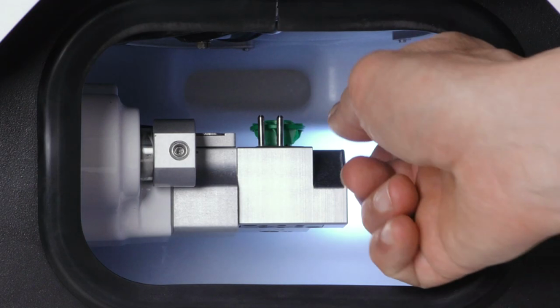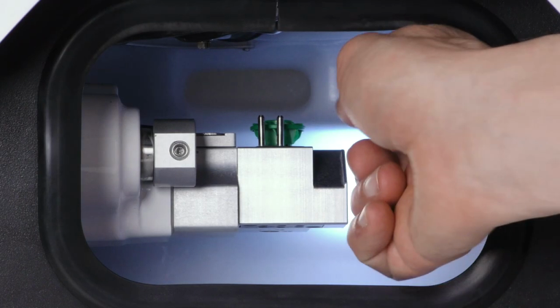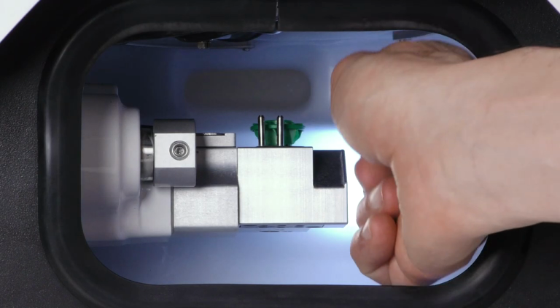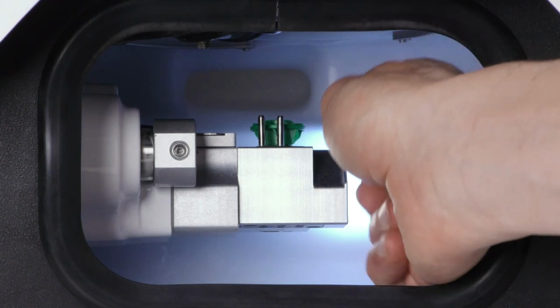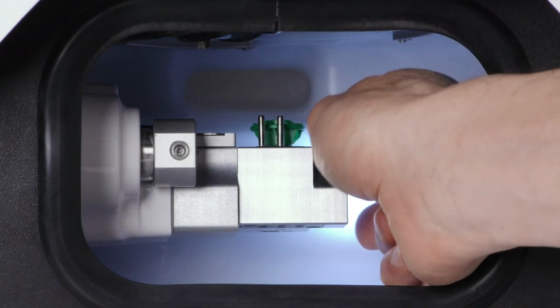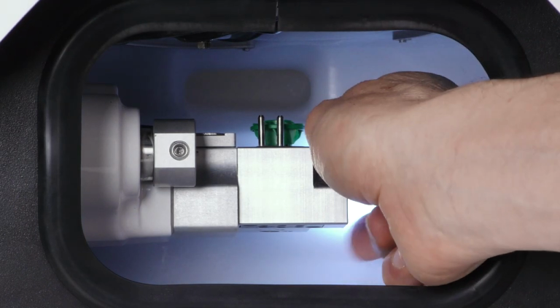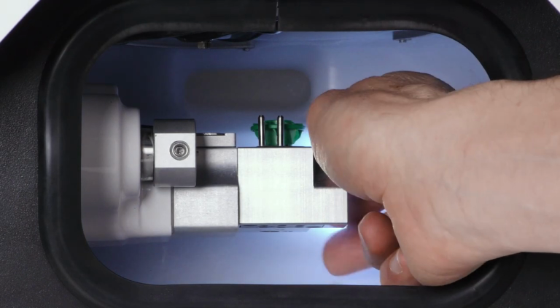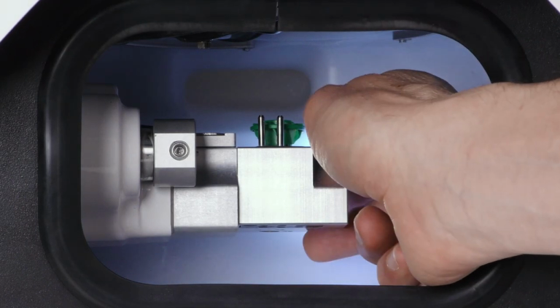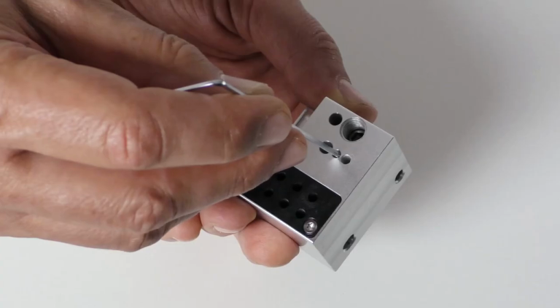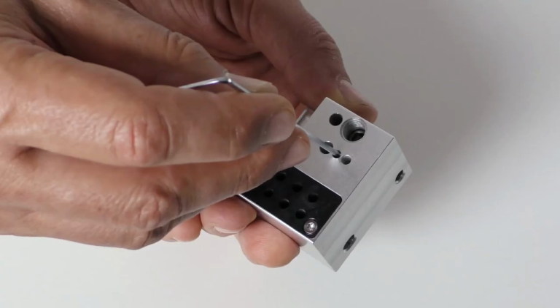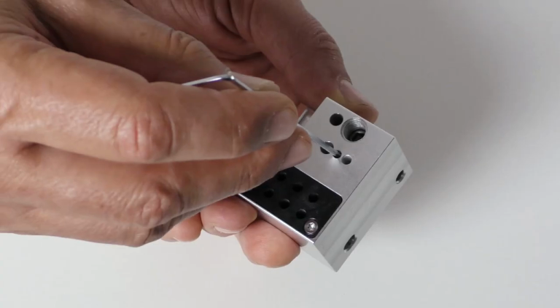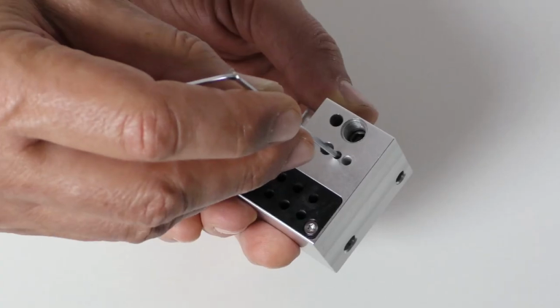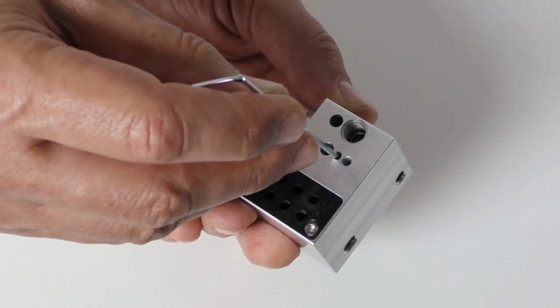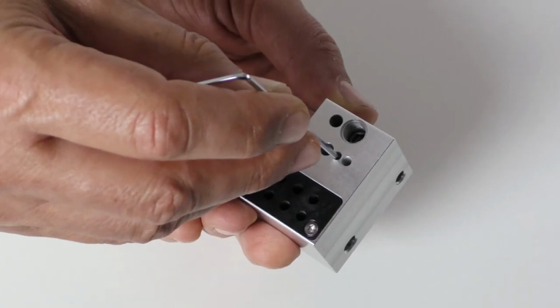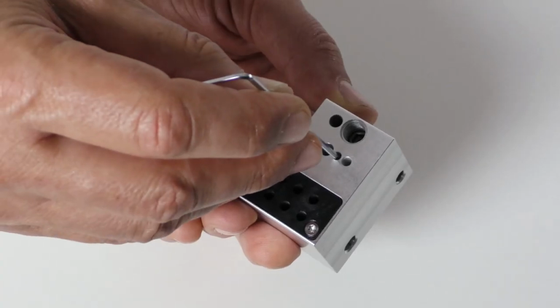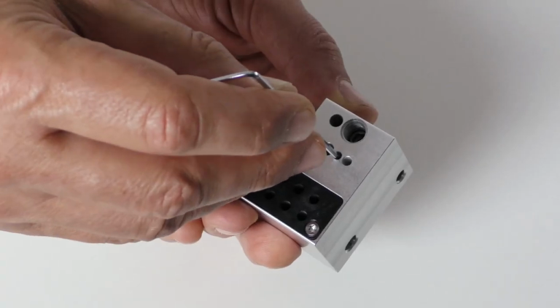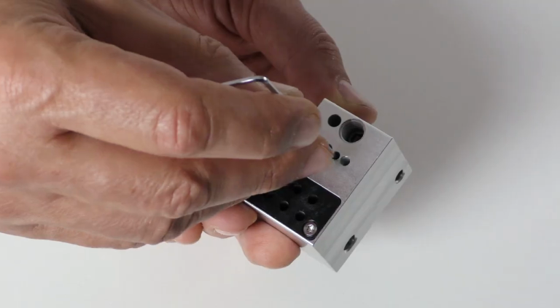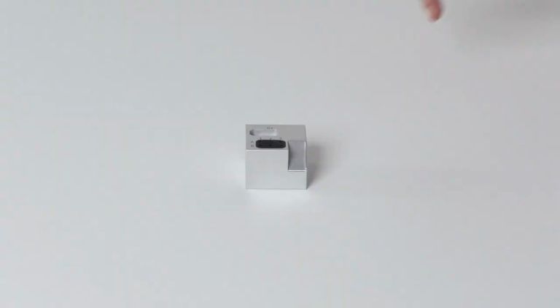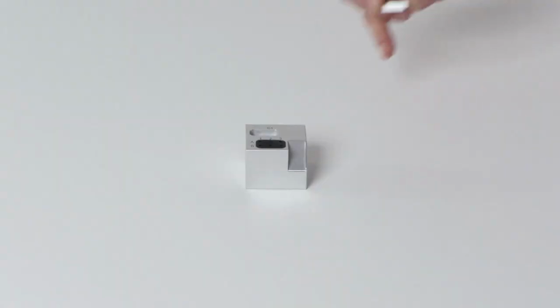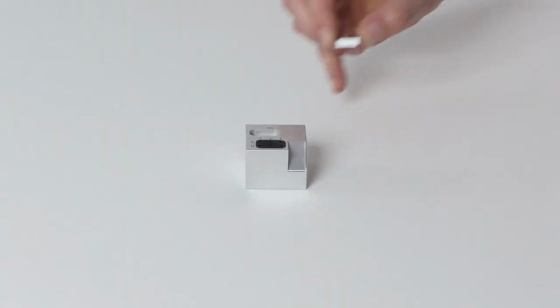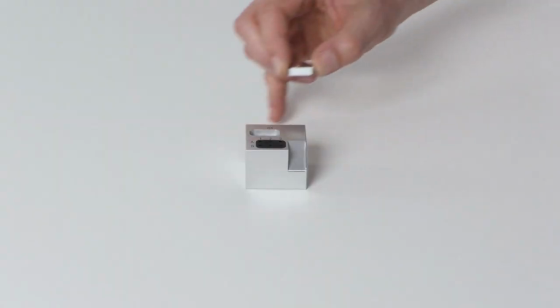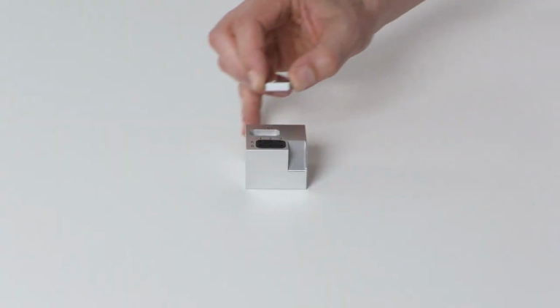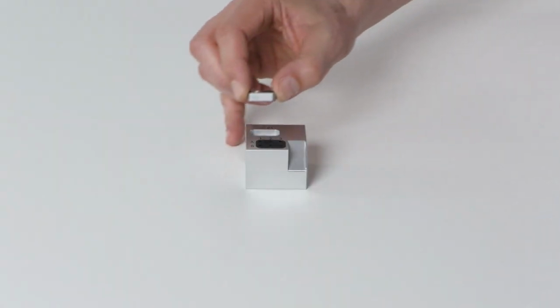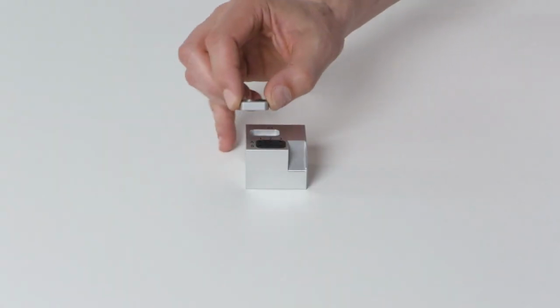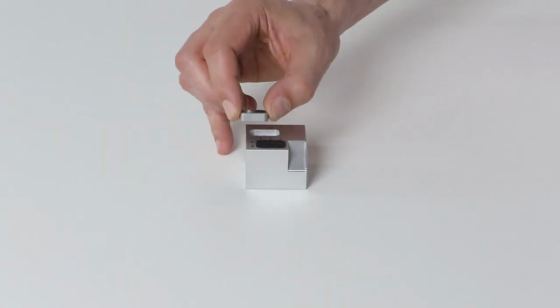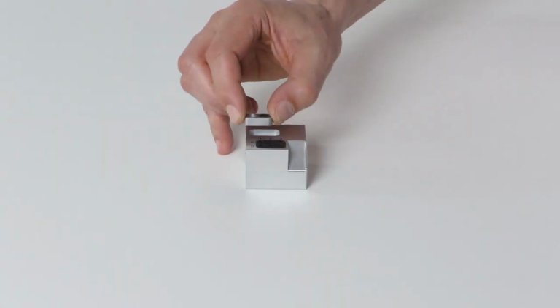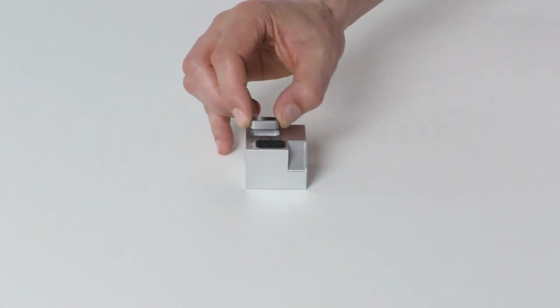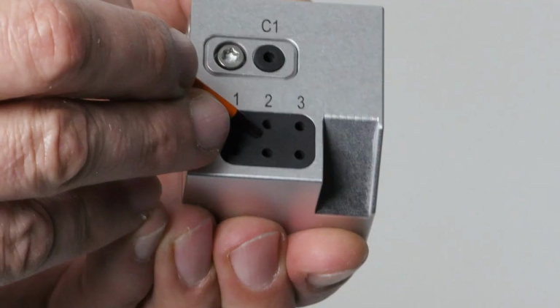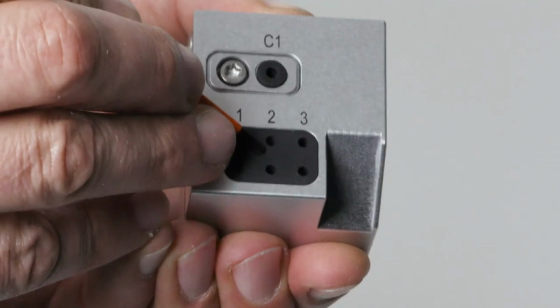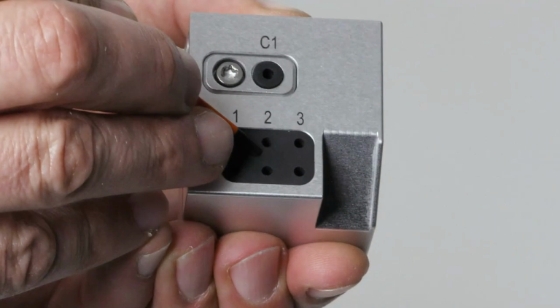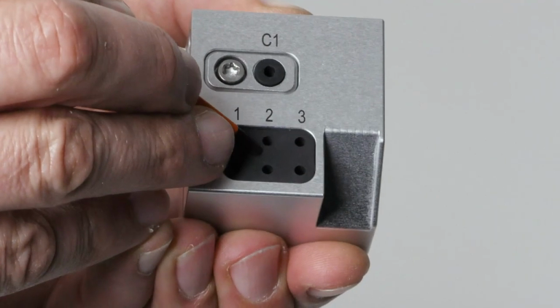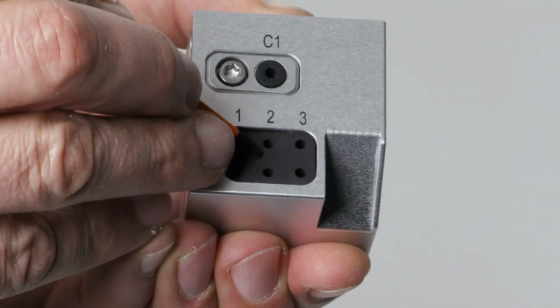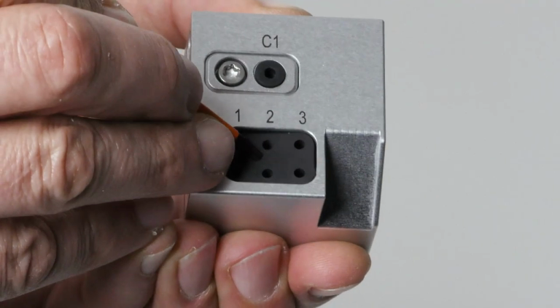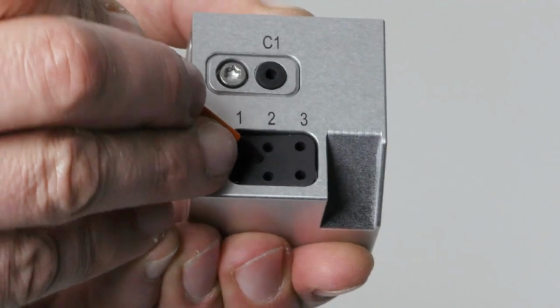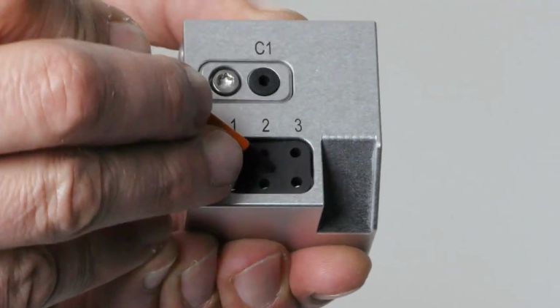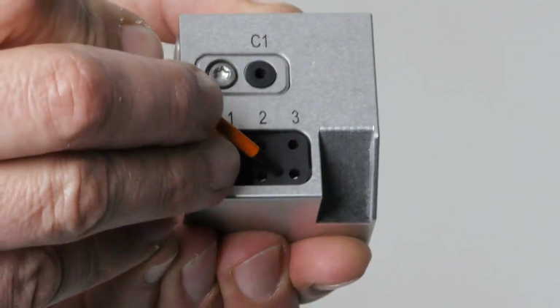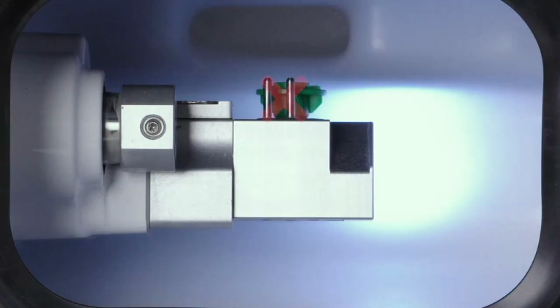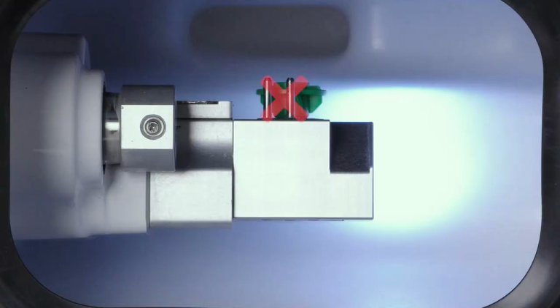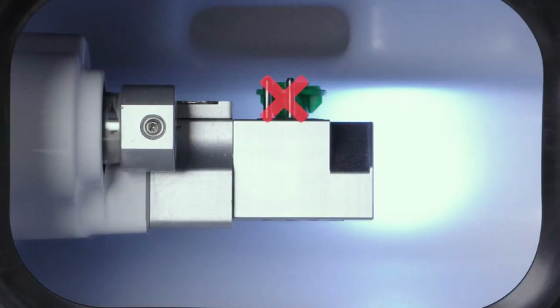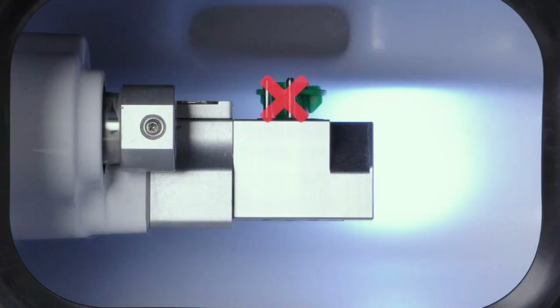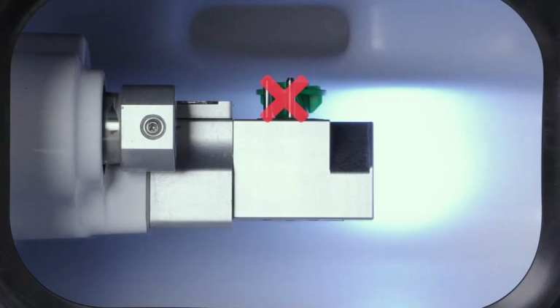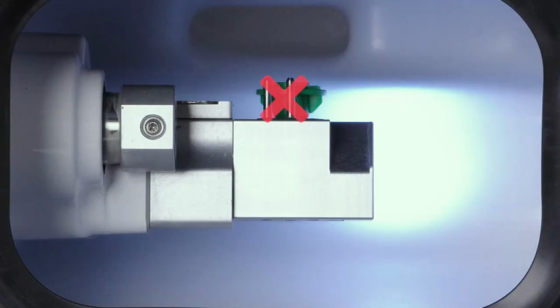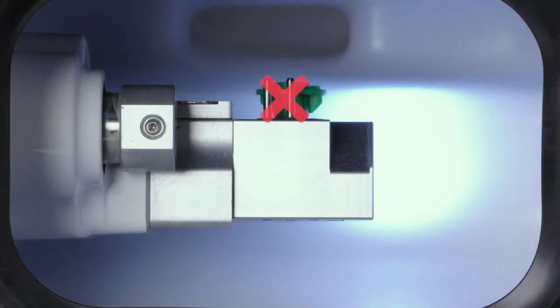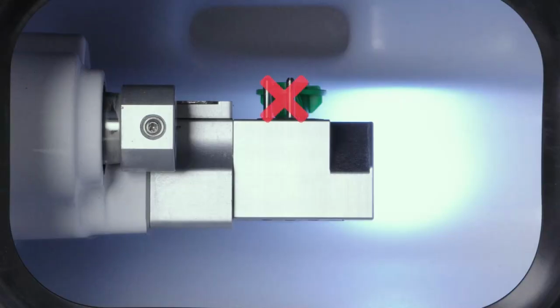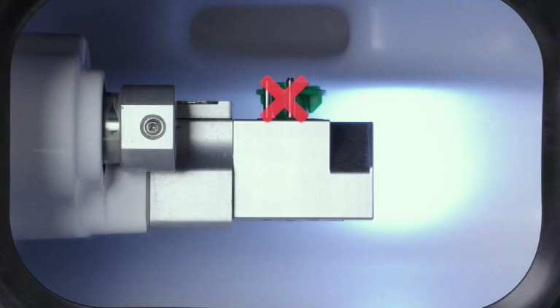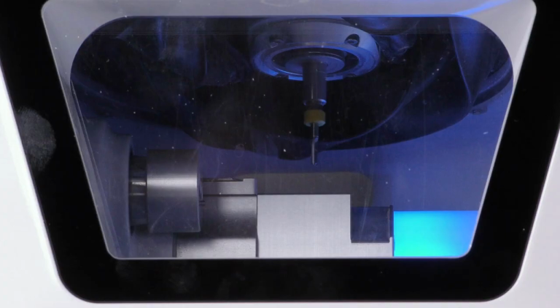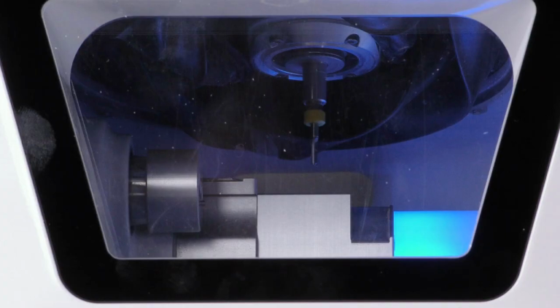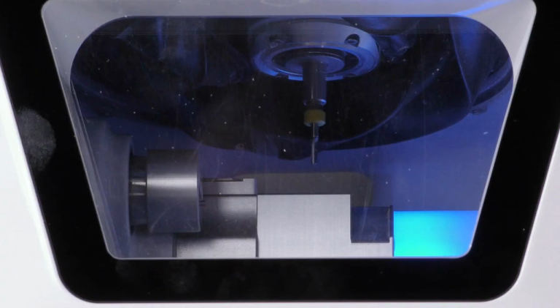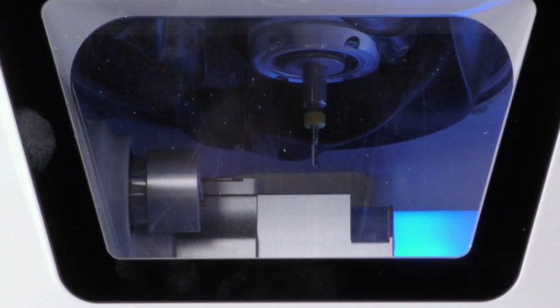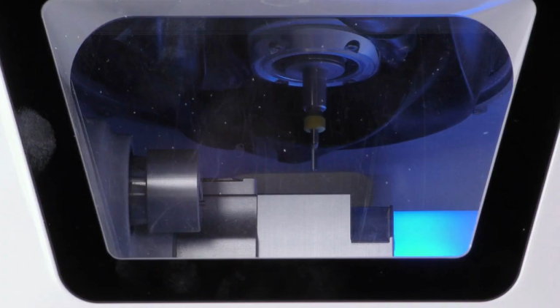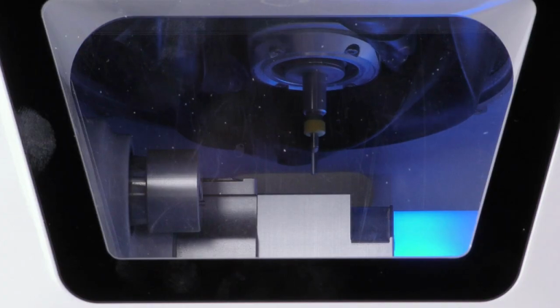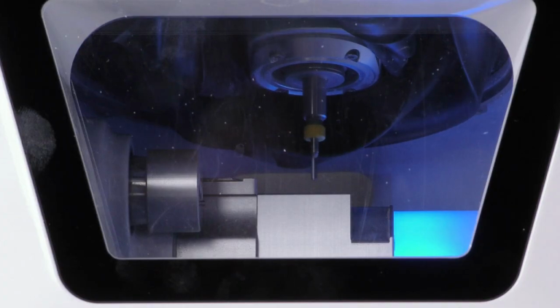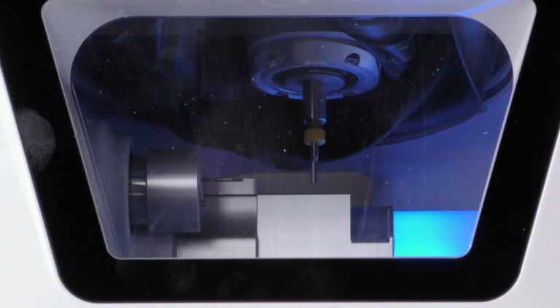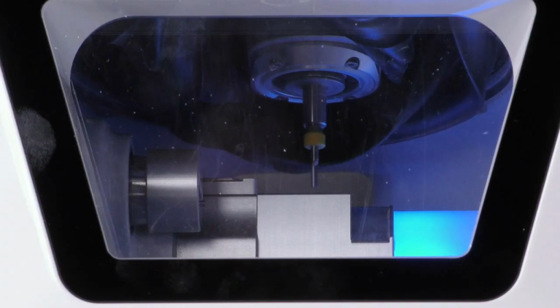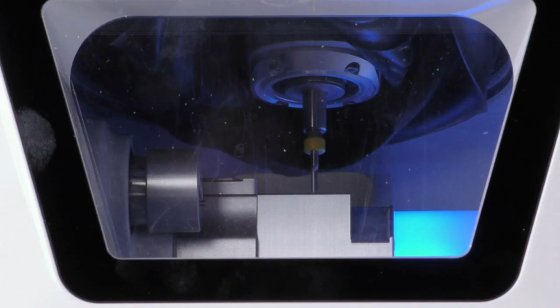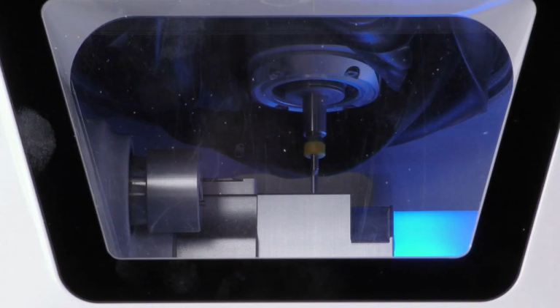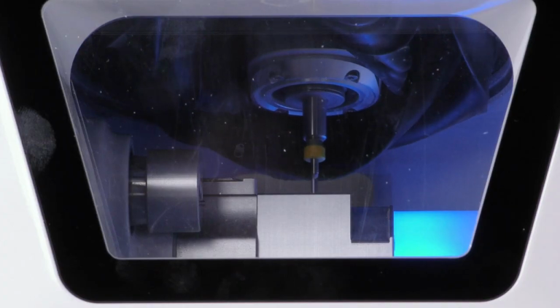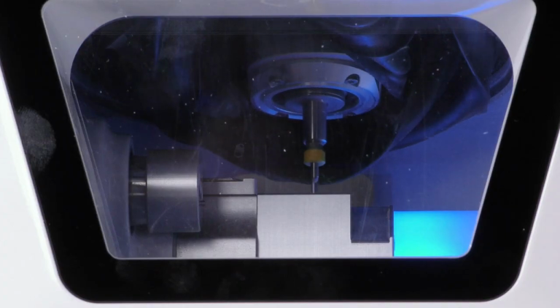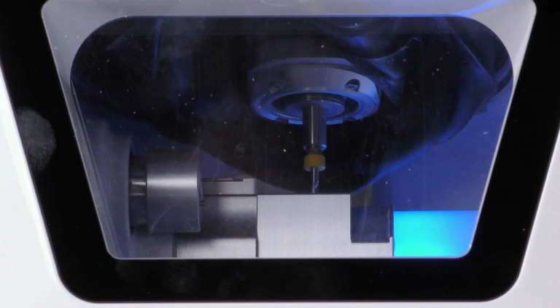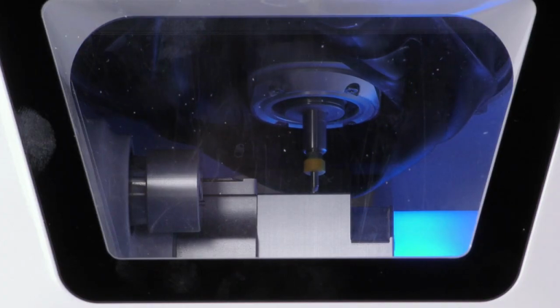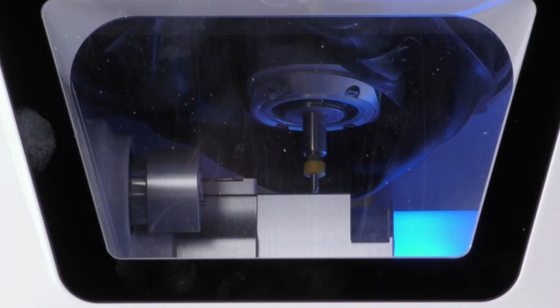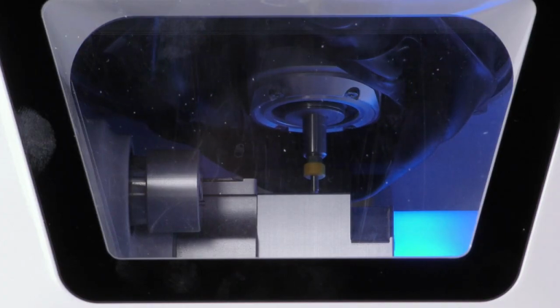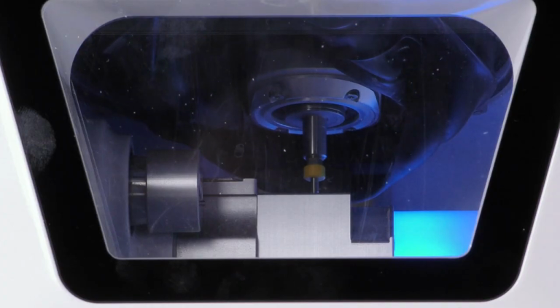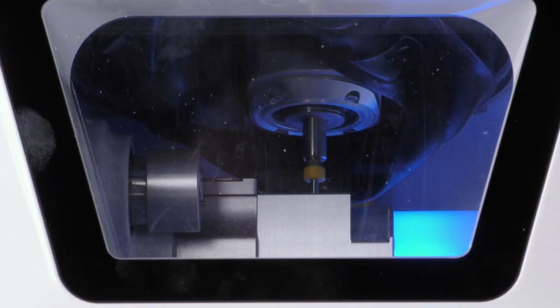In this video we will show you how to exchange the tool magazine inserts and tool magazine holders of your E4.